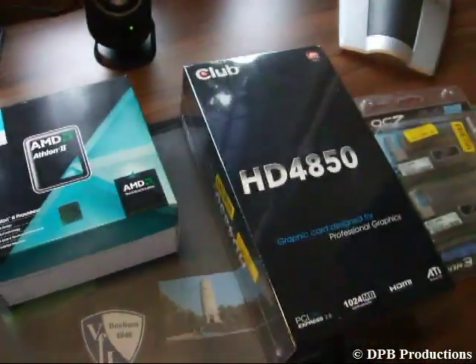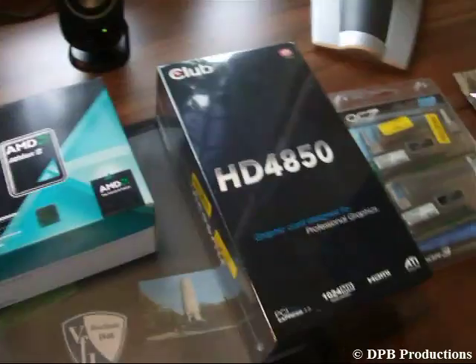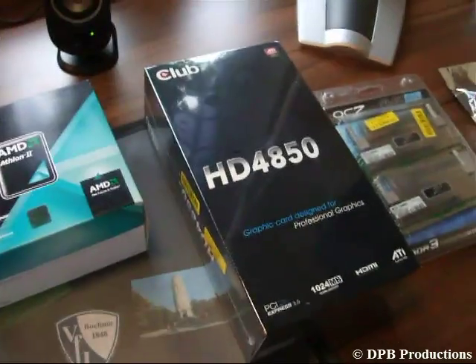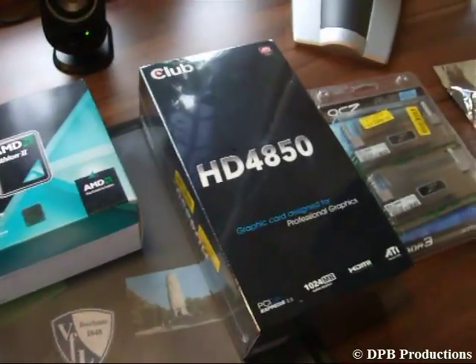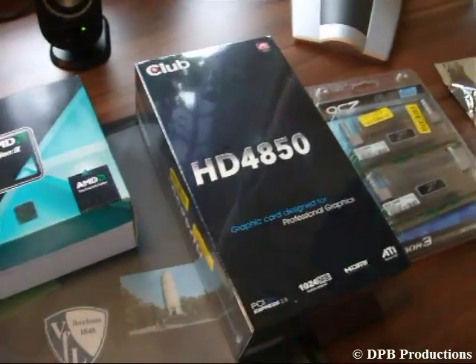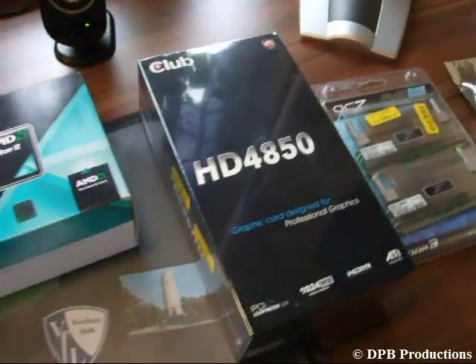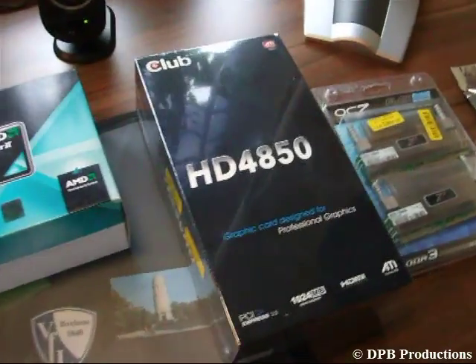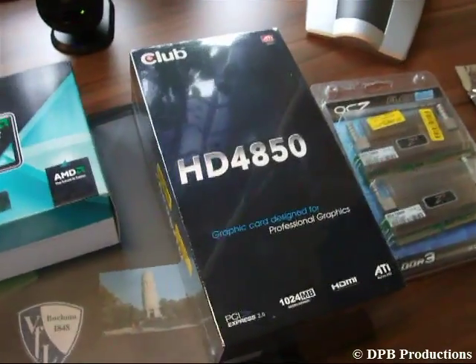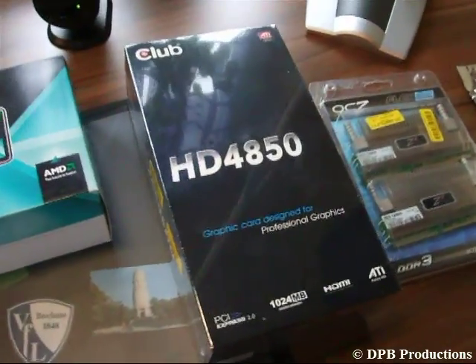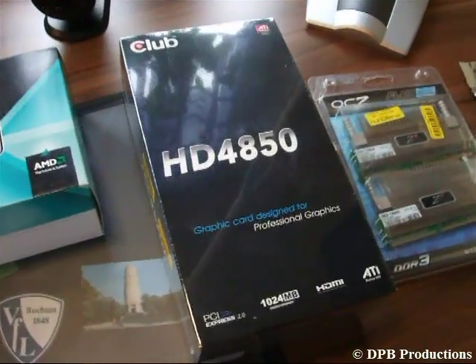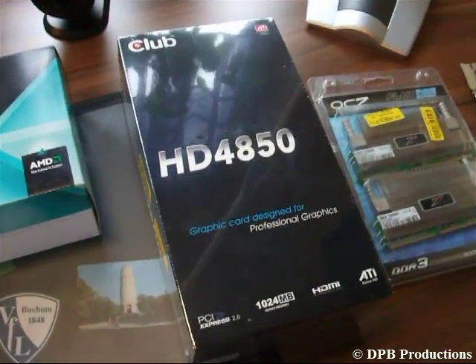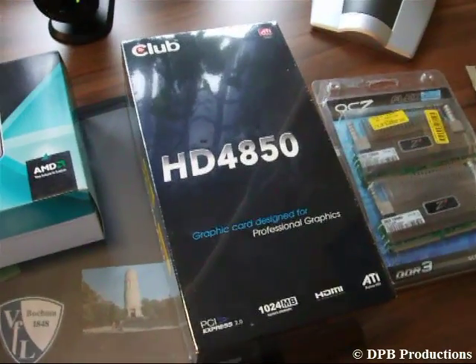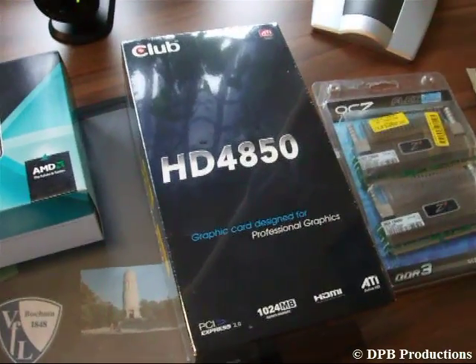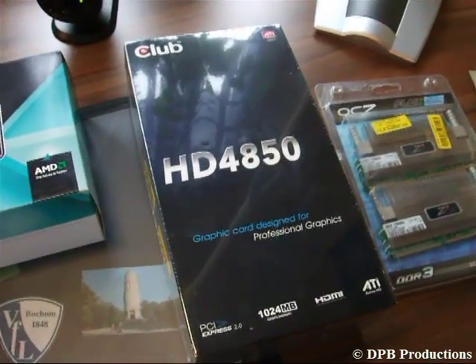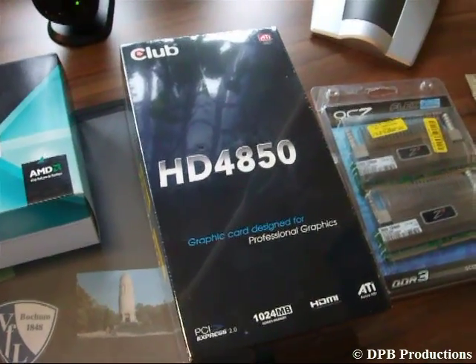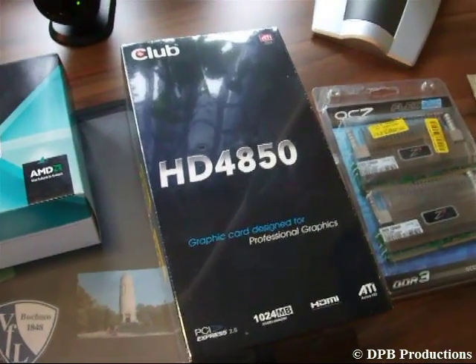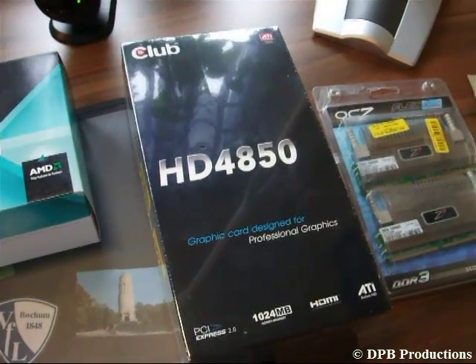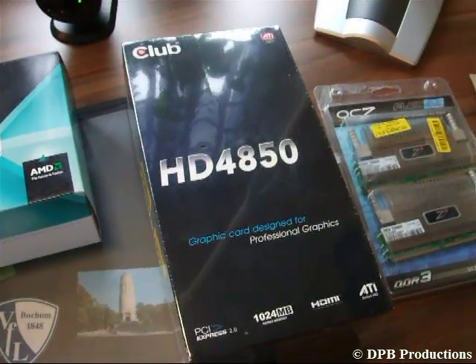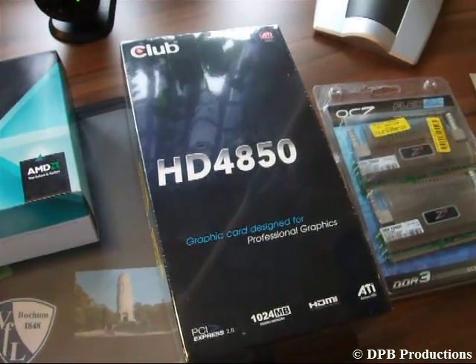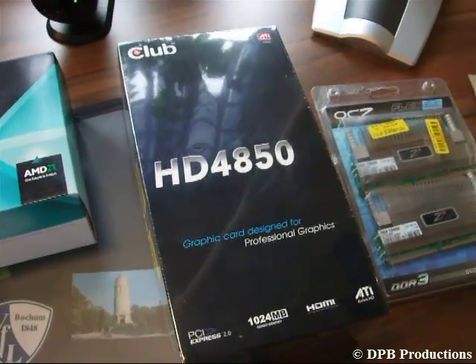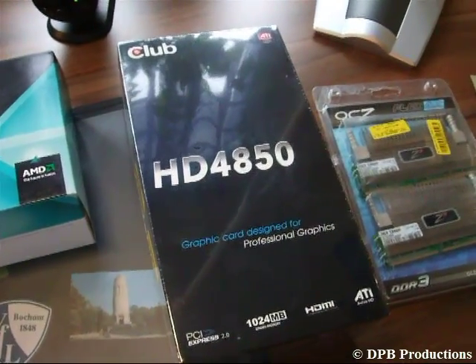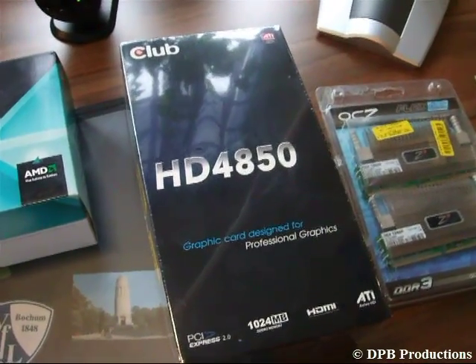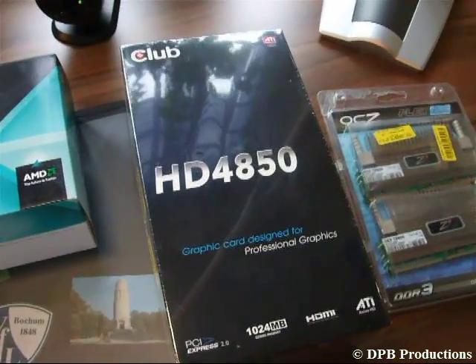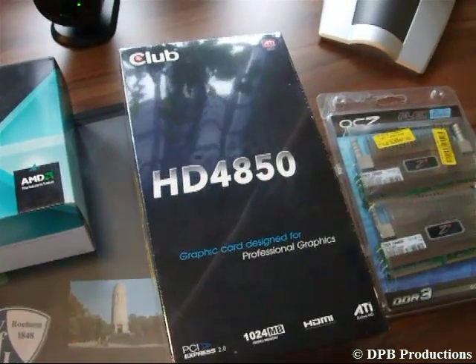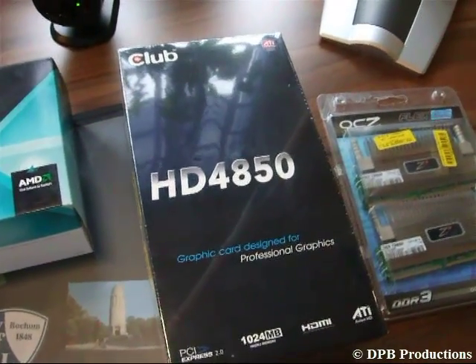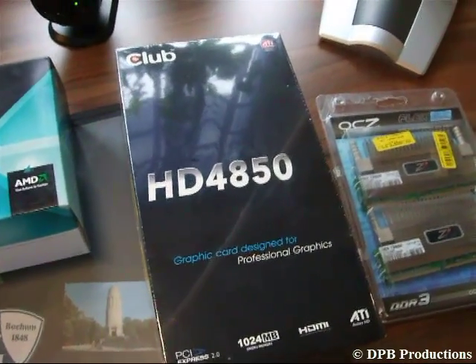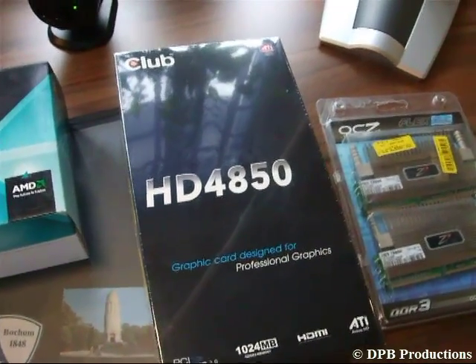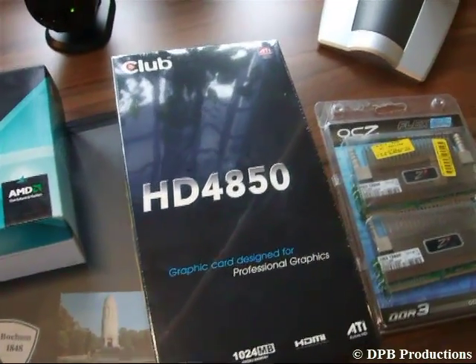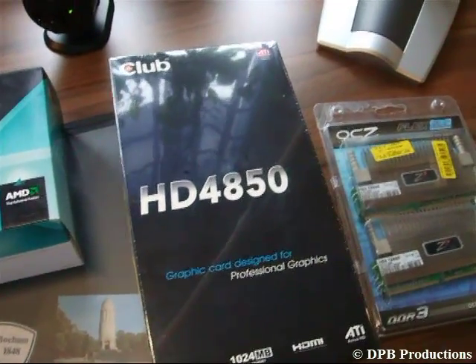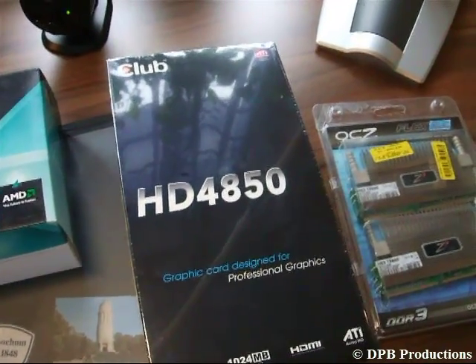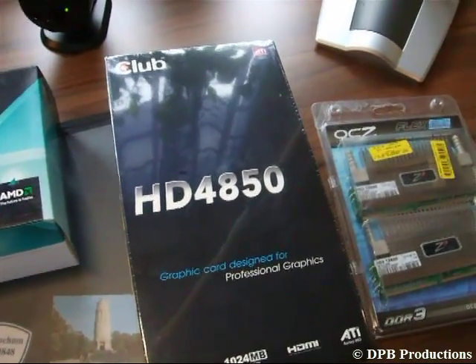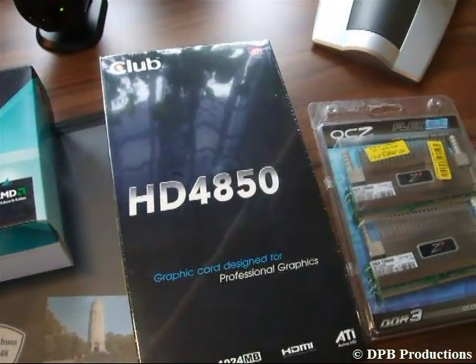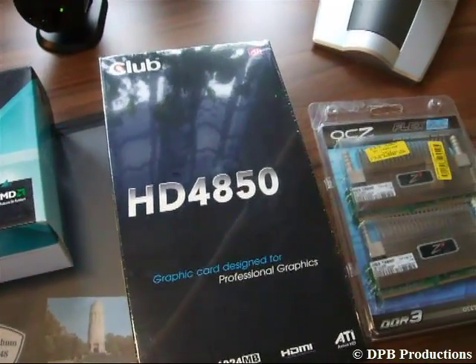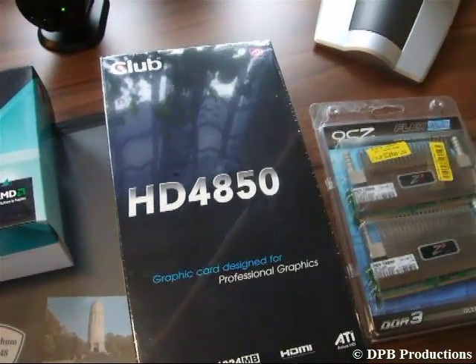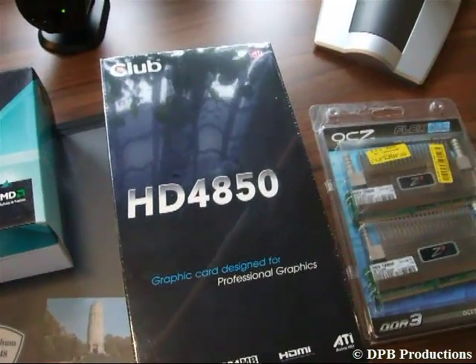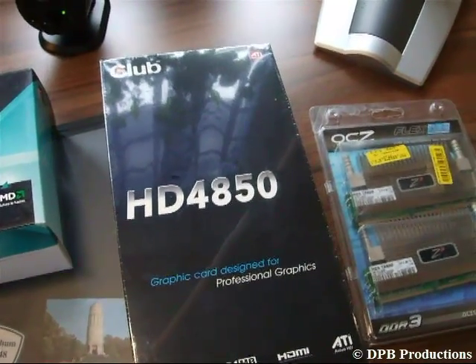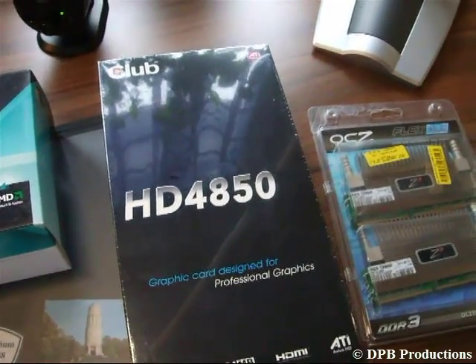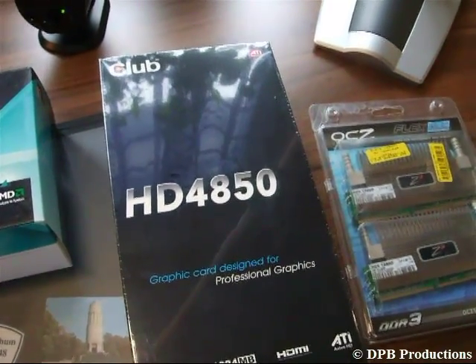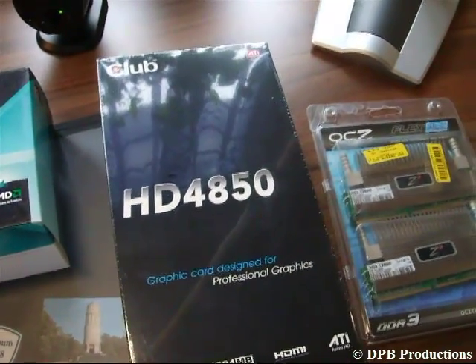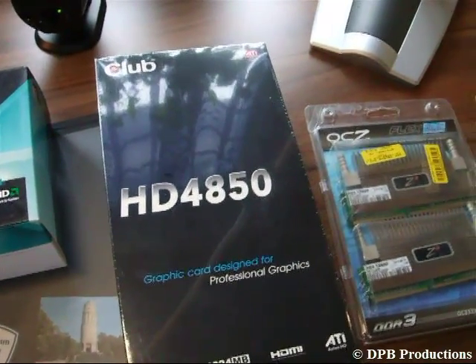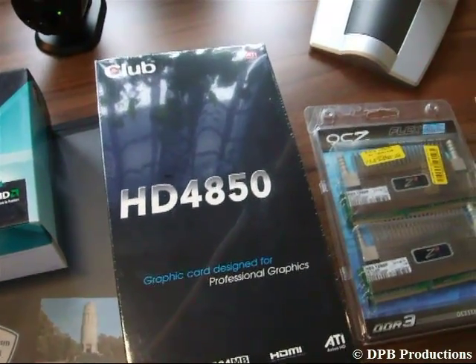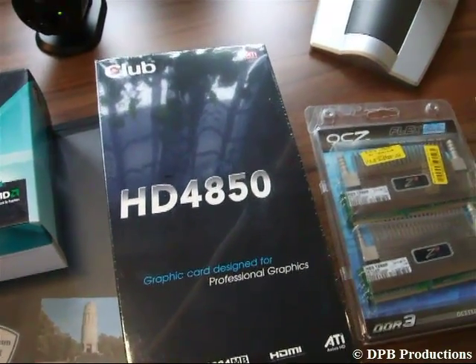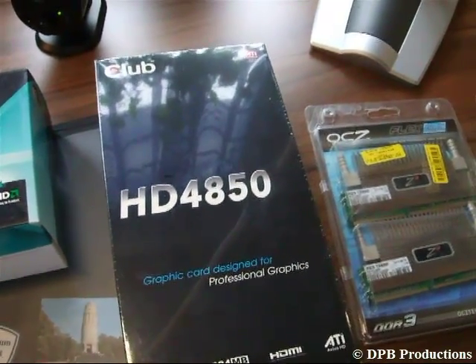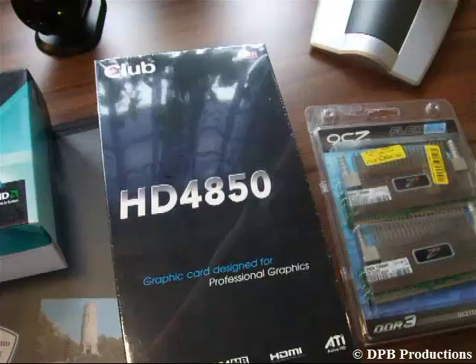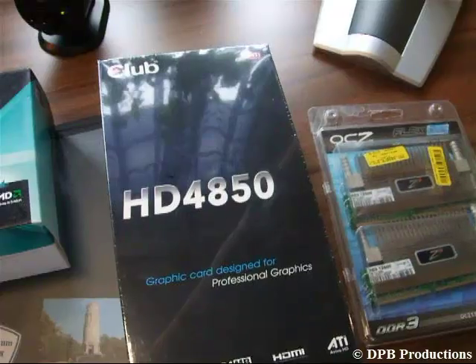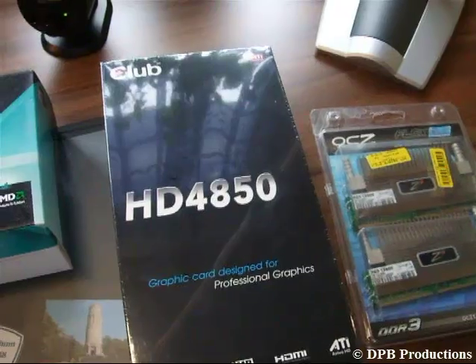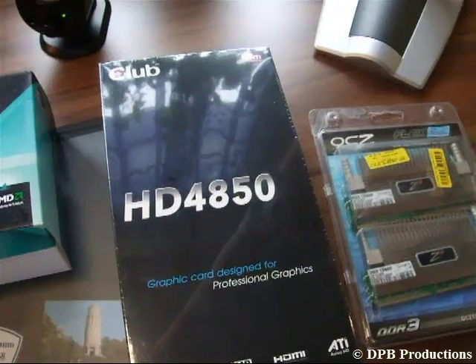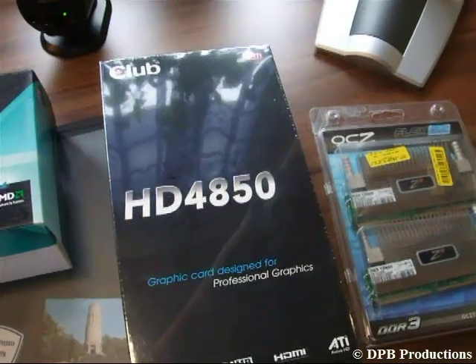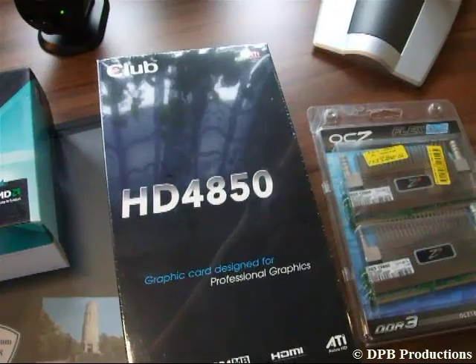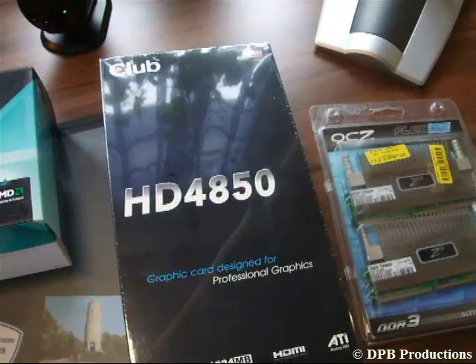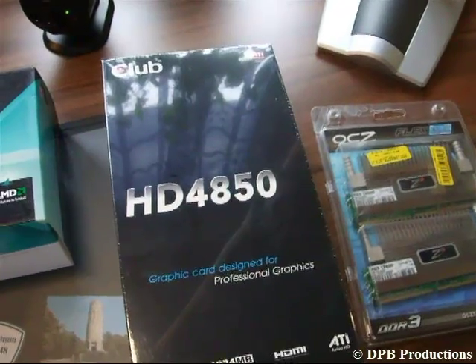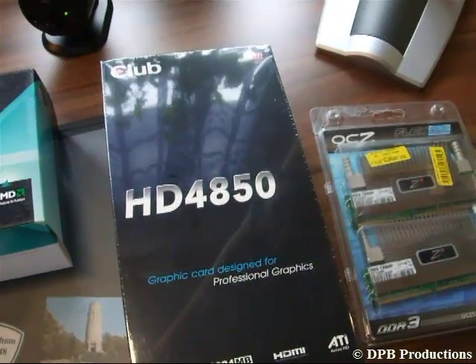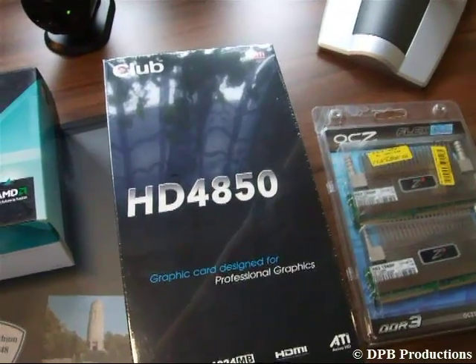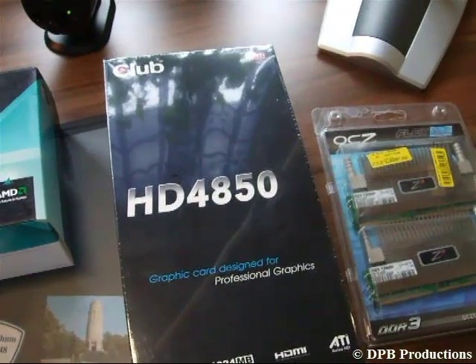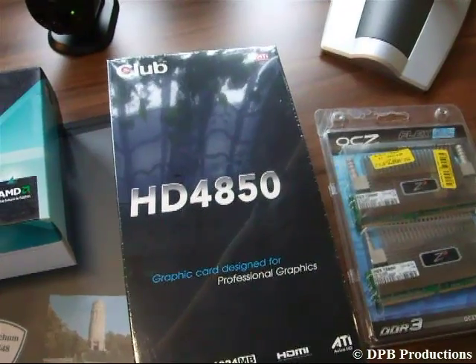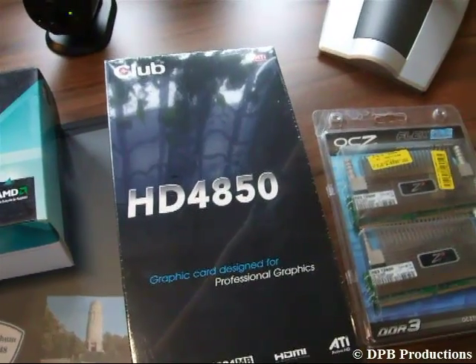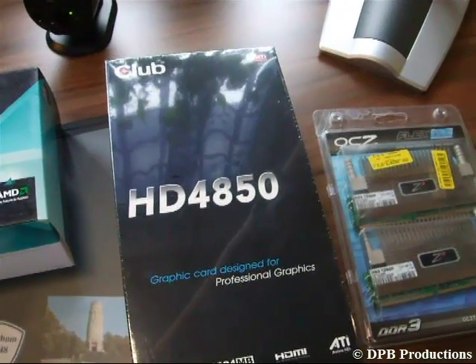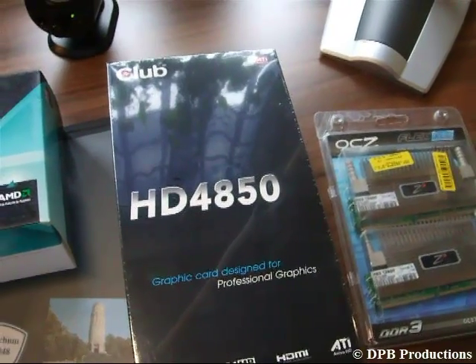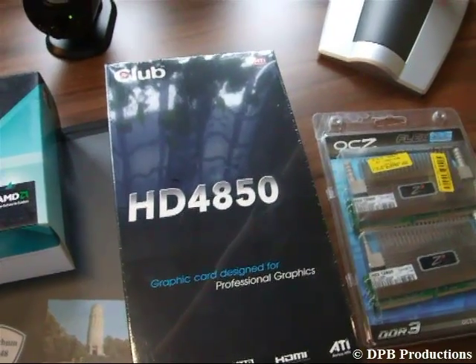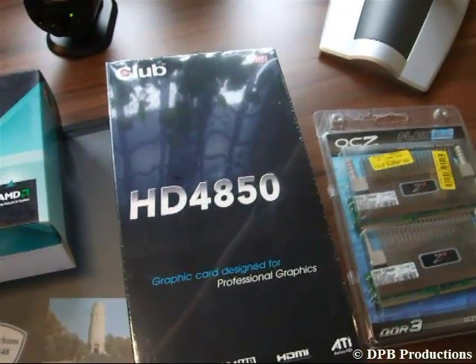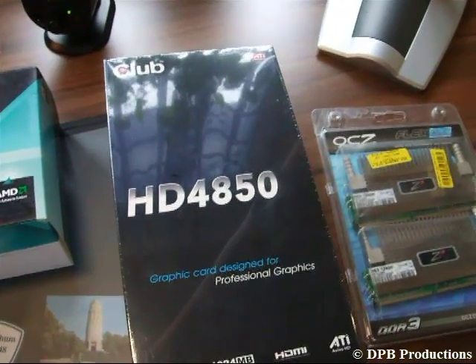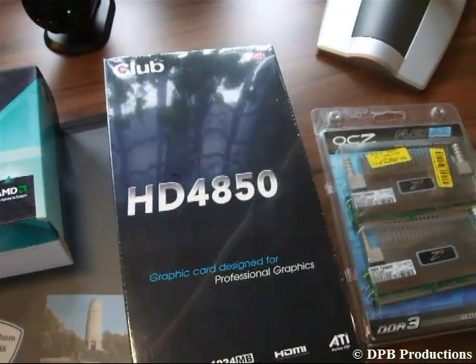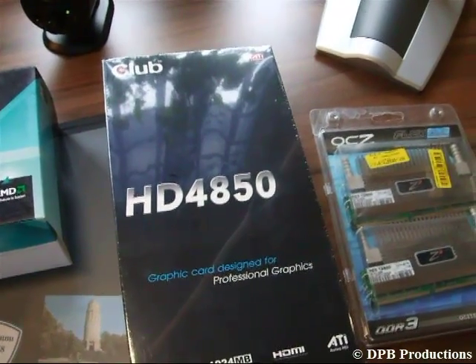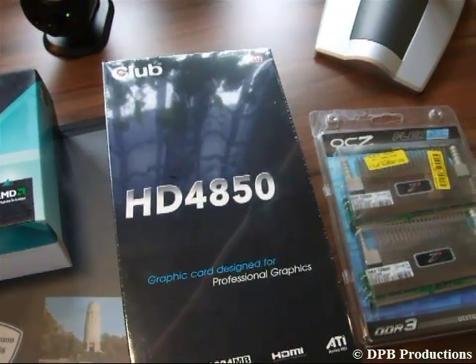A graphics card. AMD is better in the lower price segment. Nvidia is better if you want to spend more than 300 bucks.